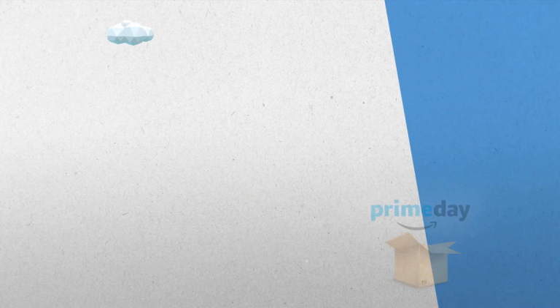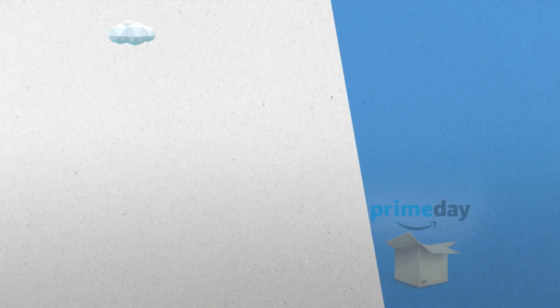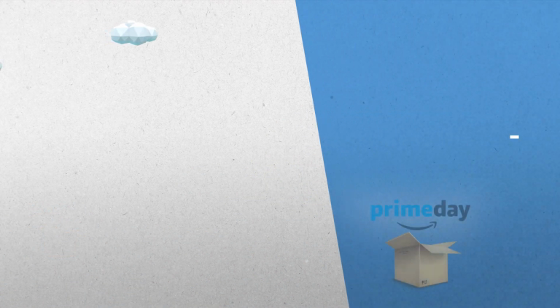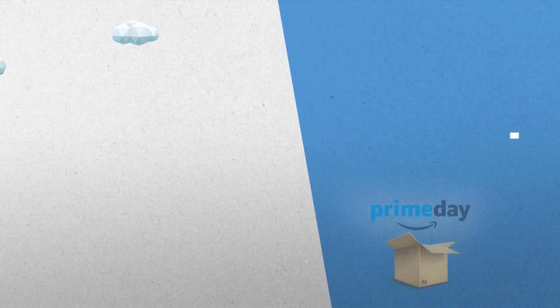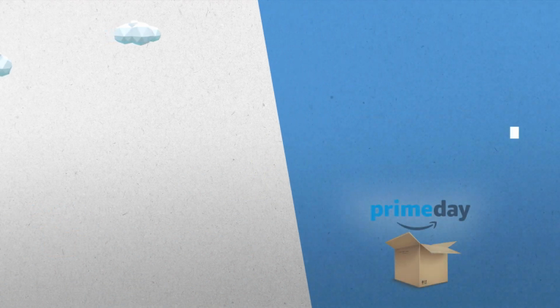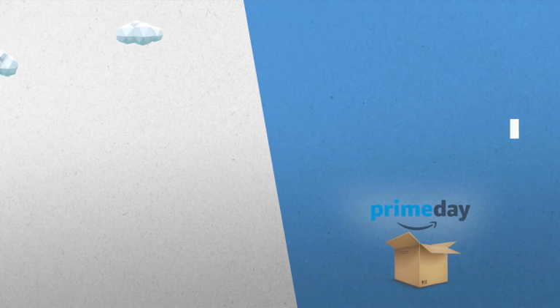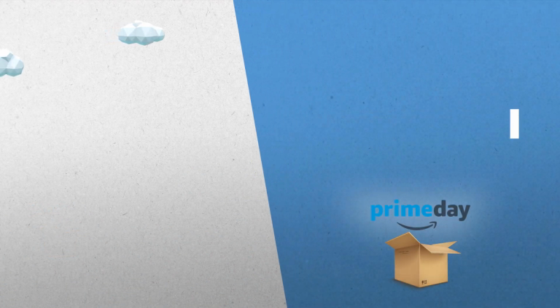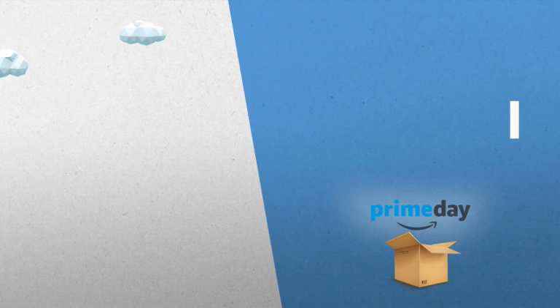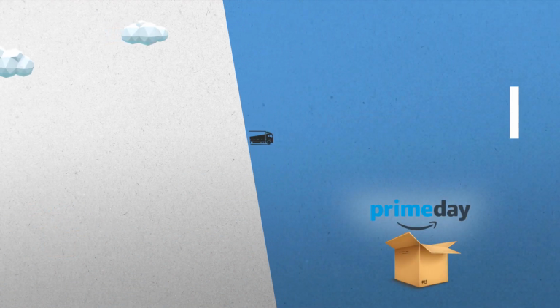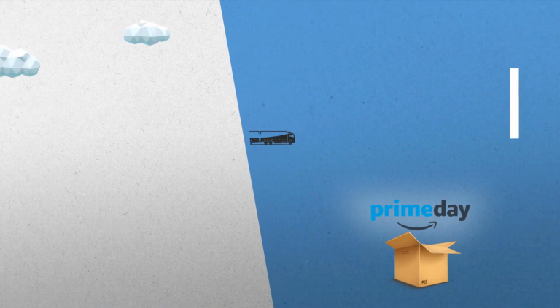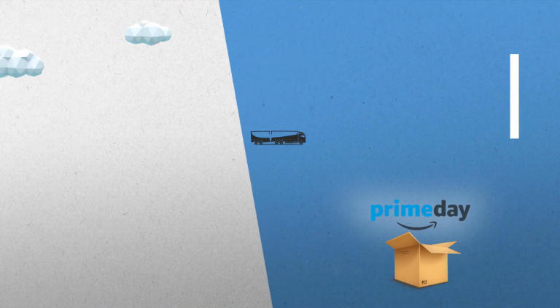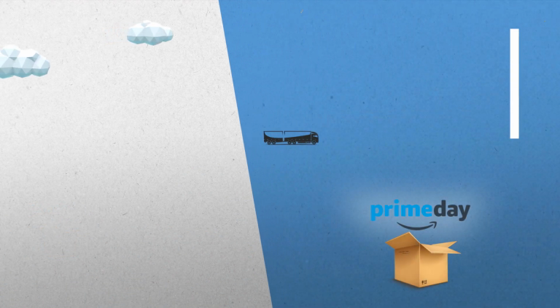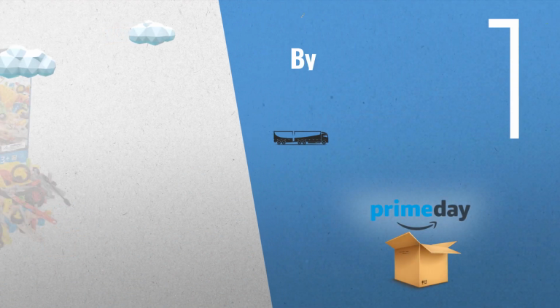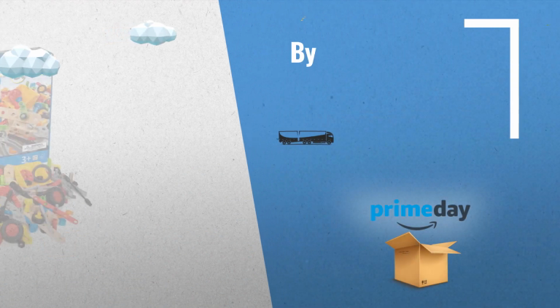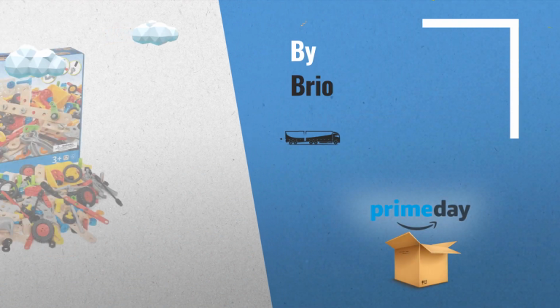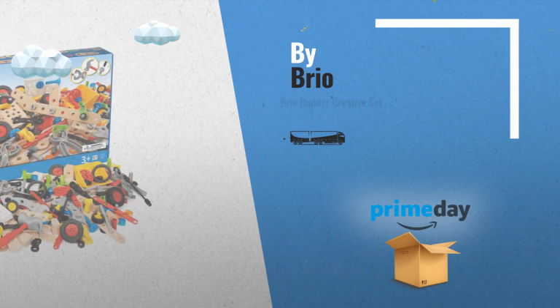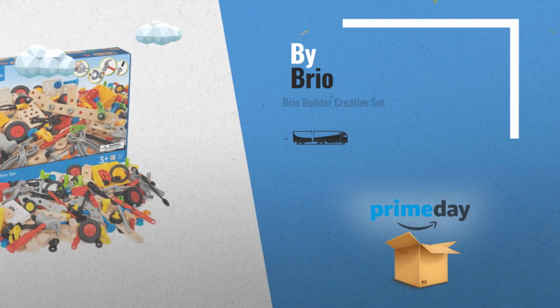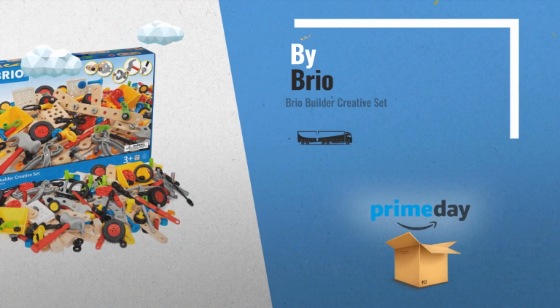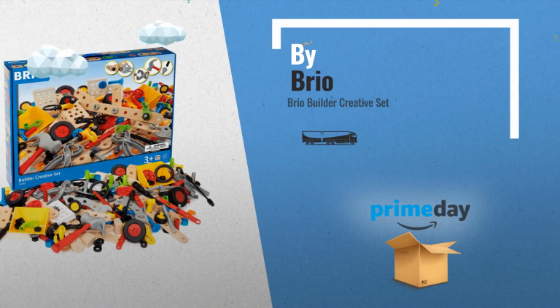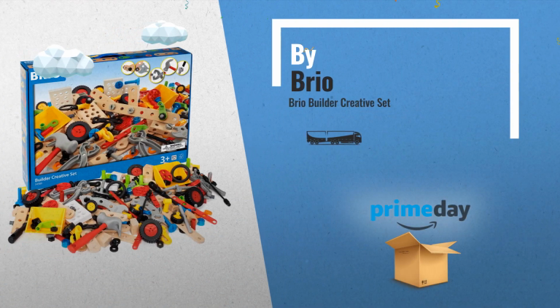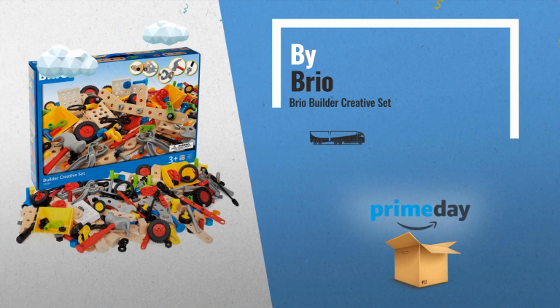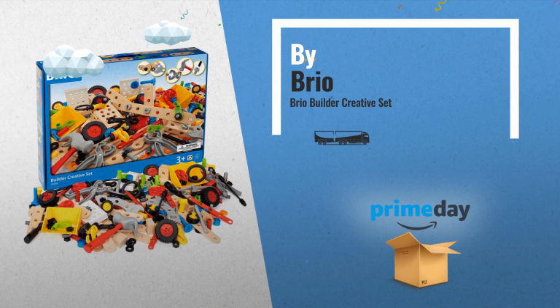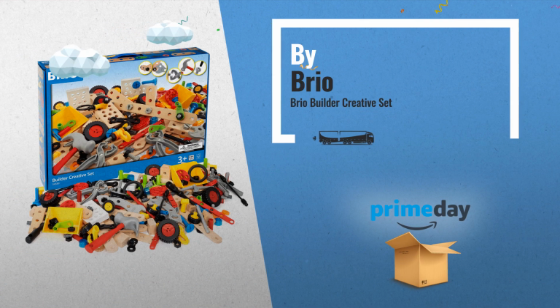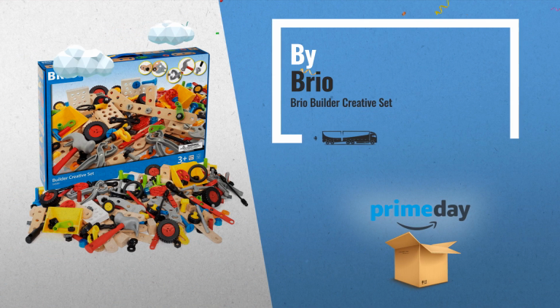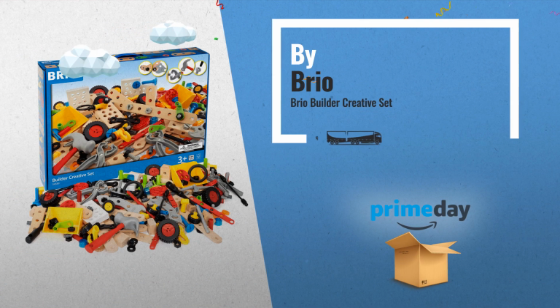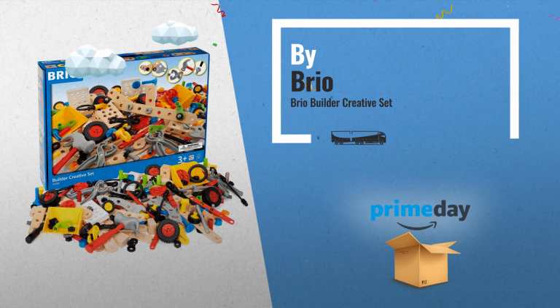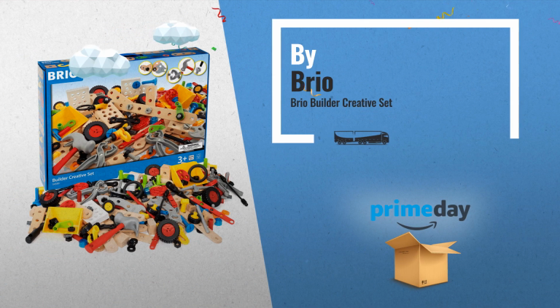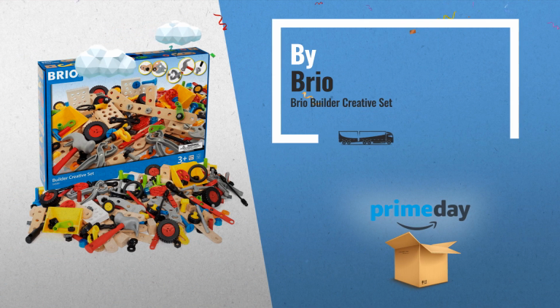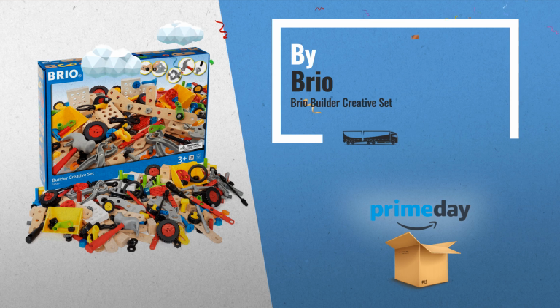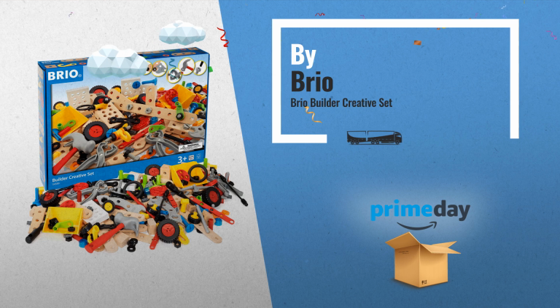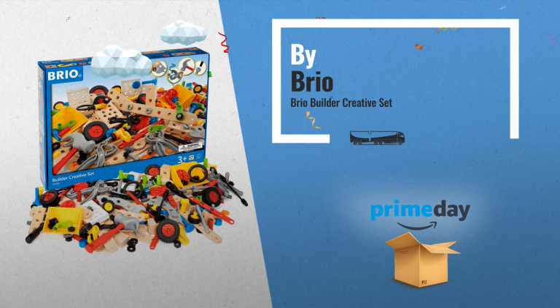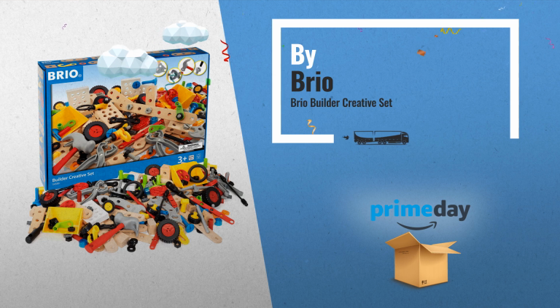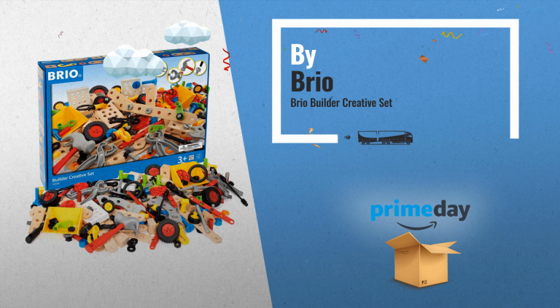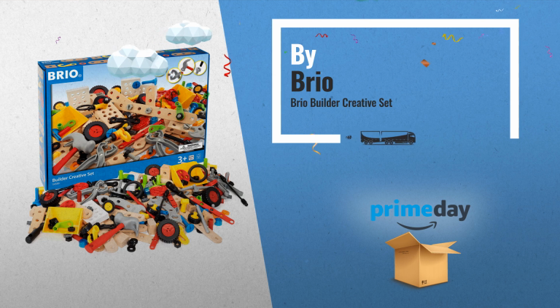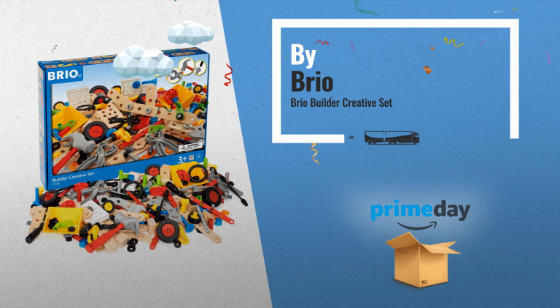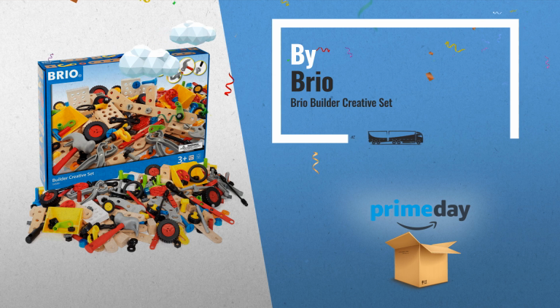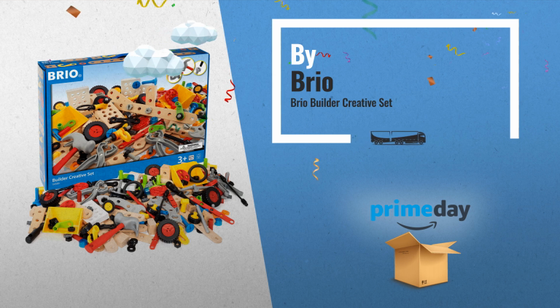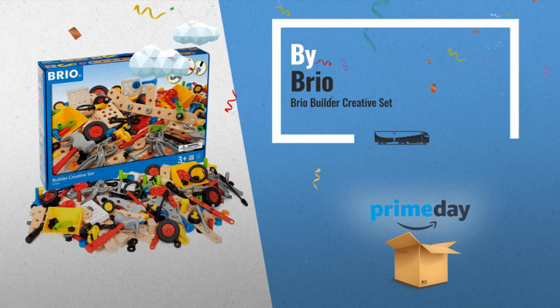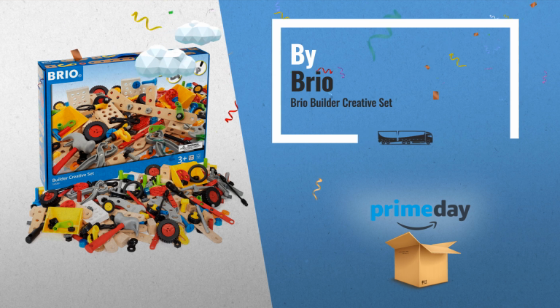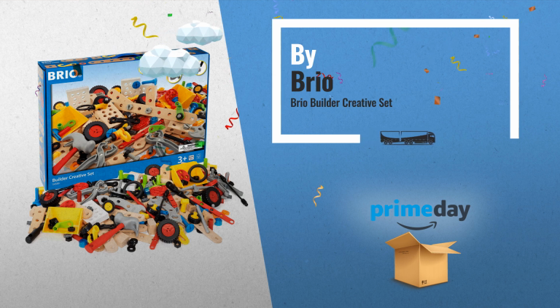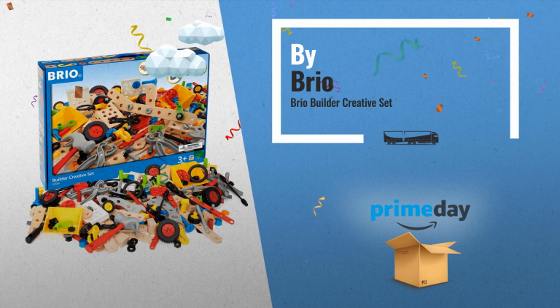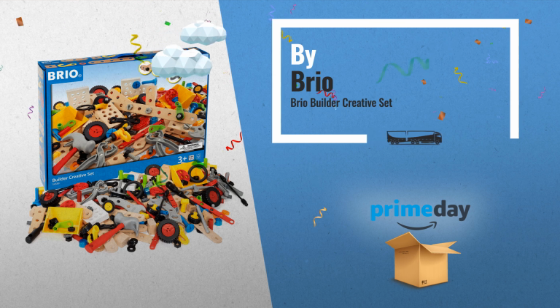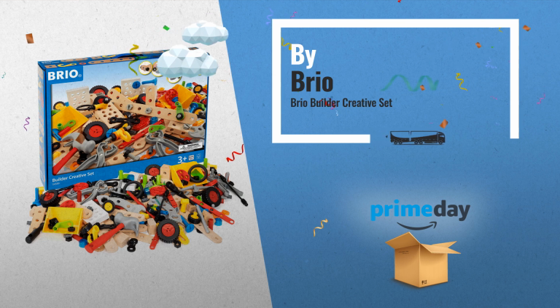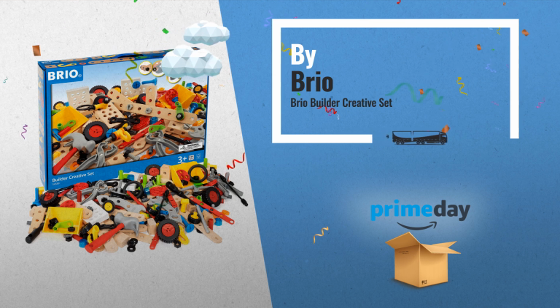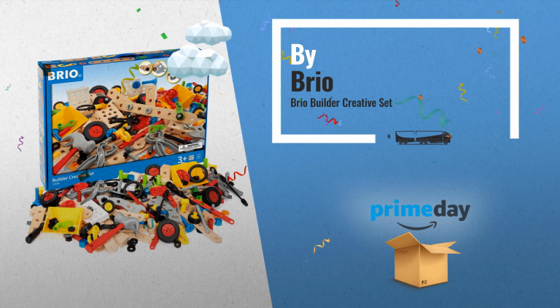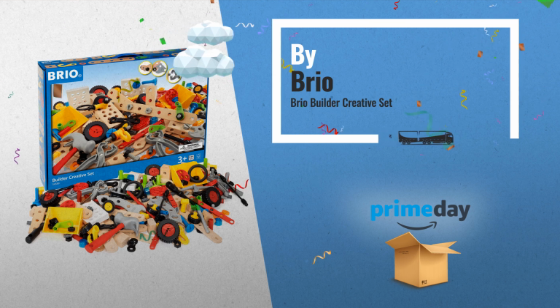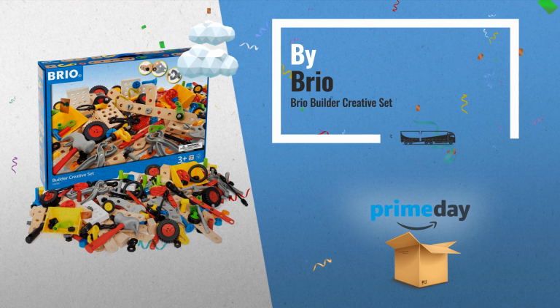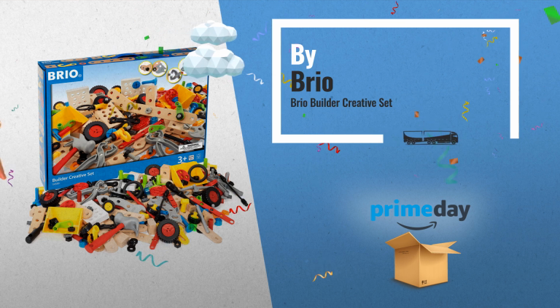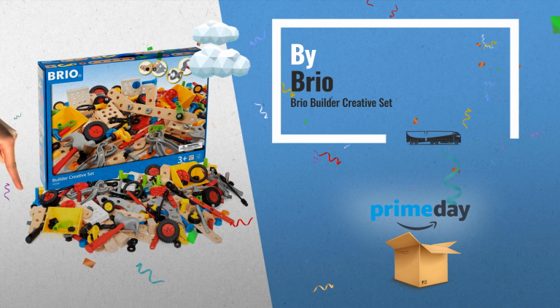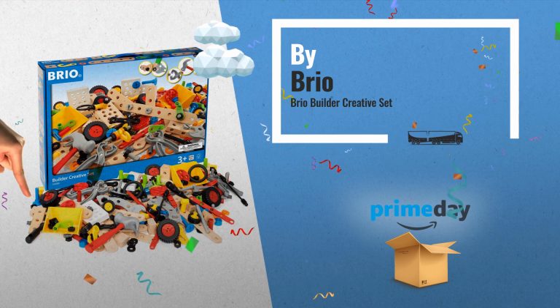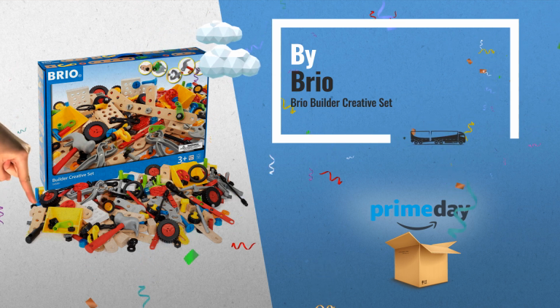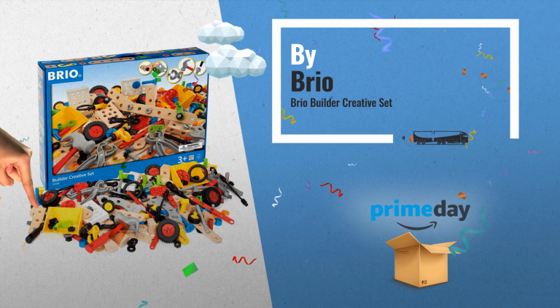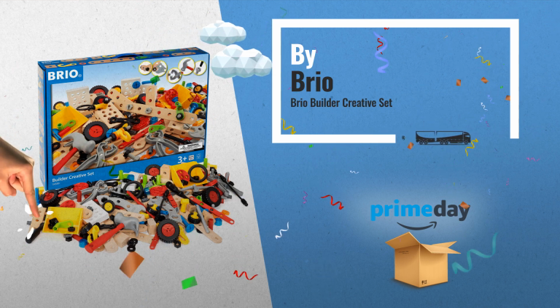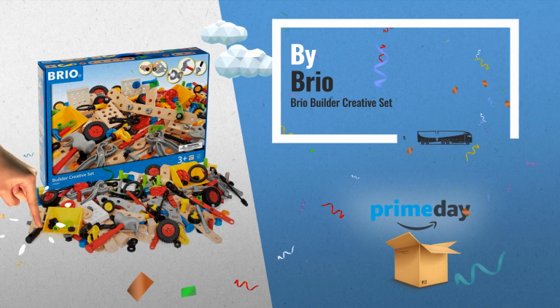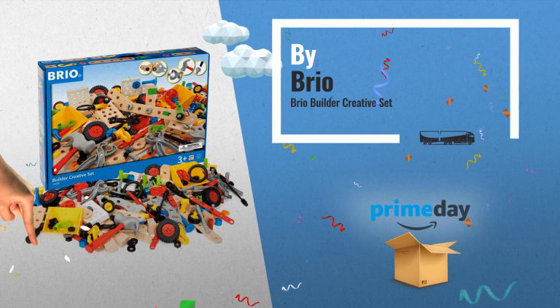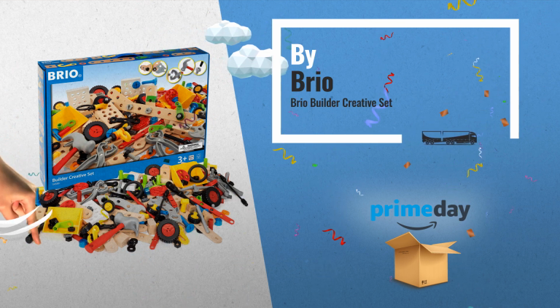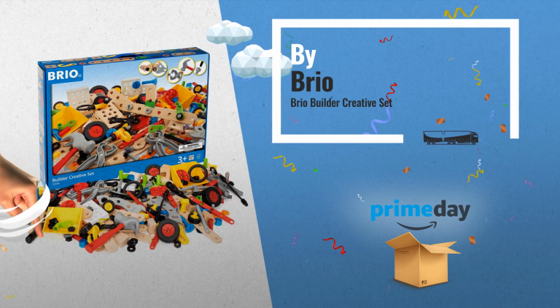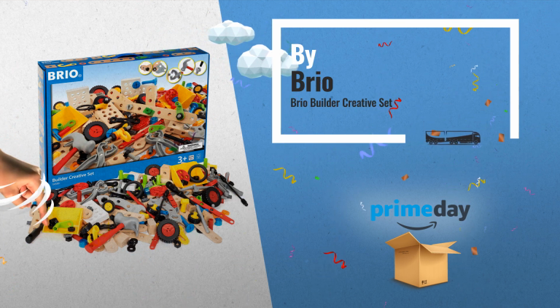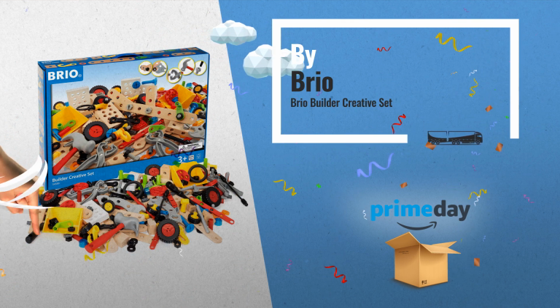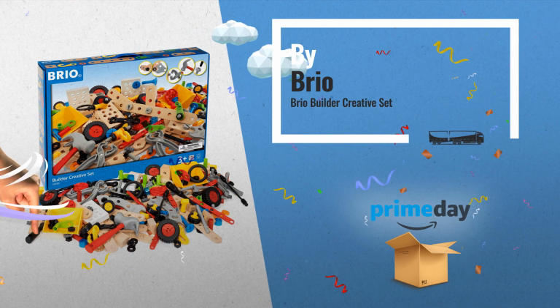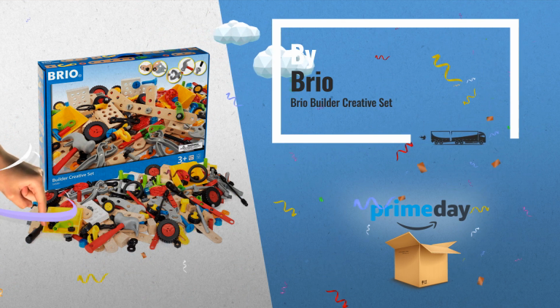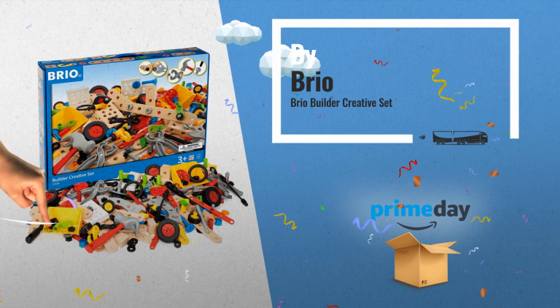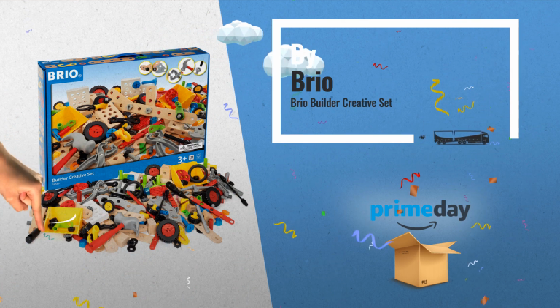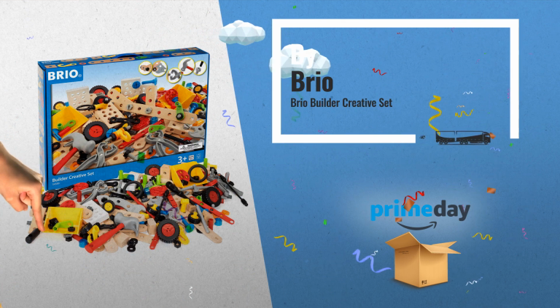Number 9, by Brio. Check the link below for exclusive Amazon Prime prices.